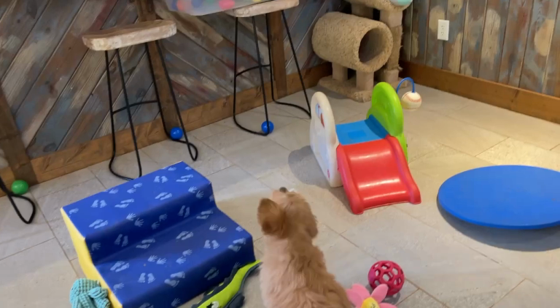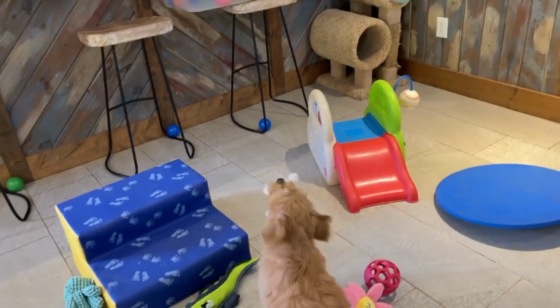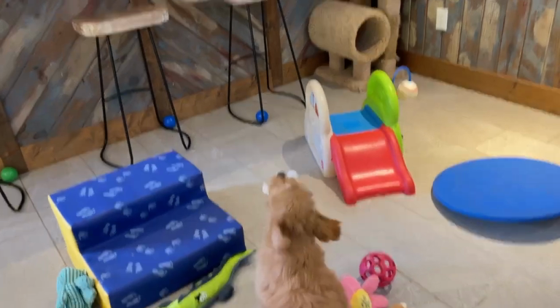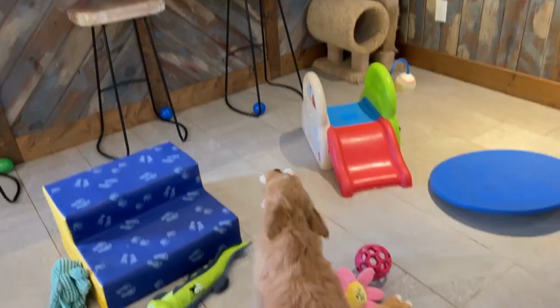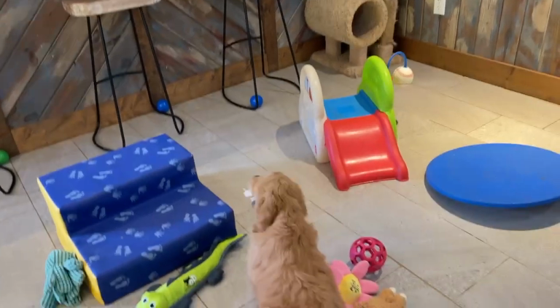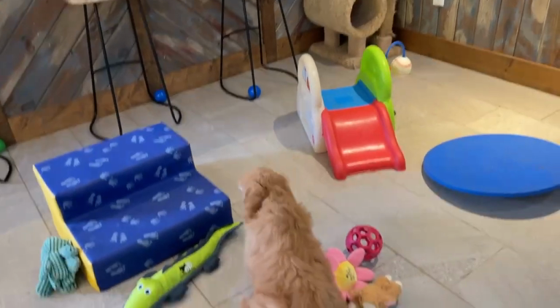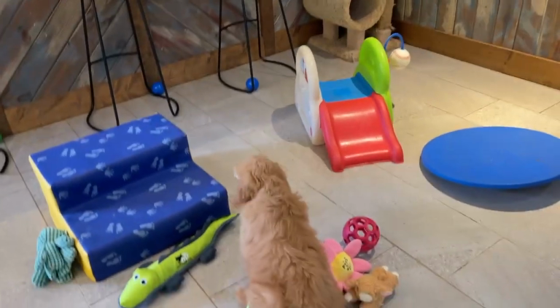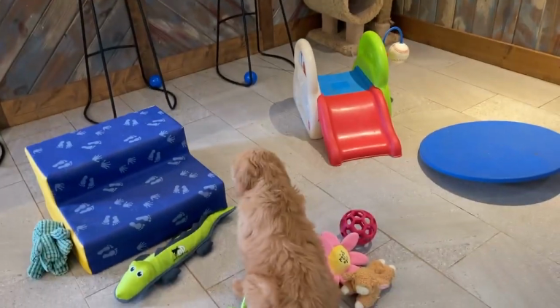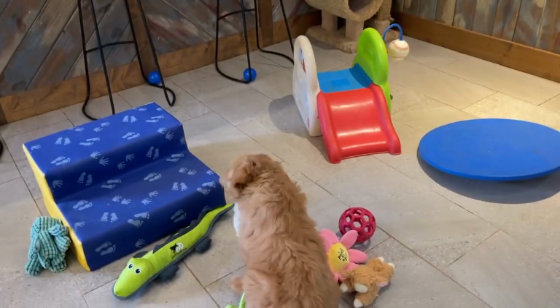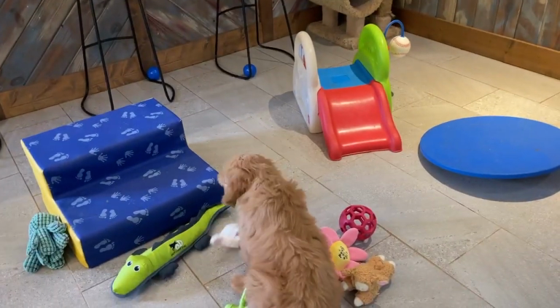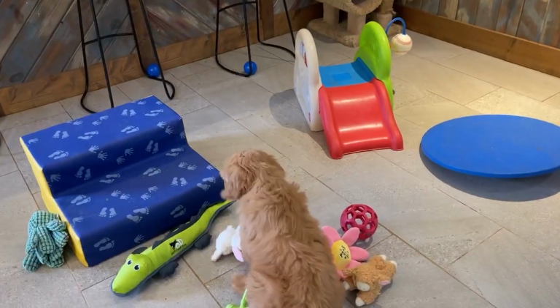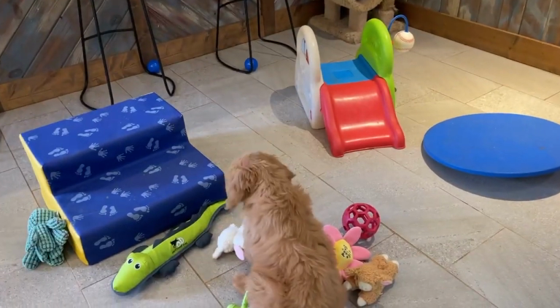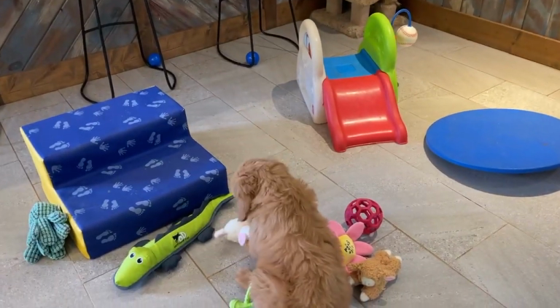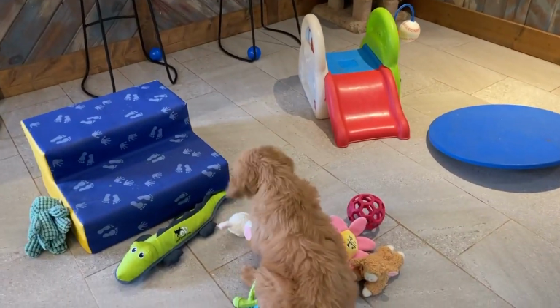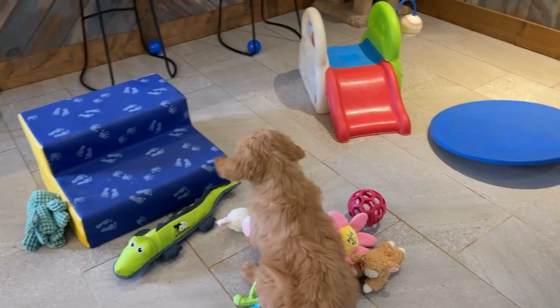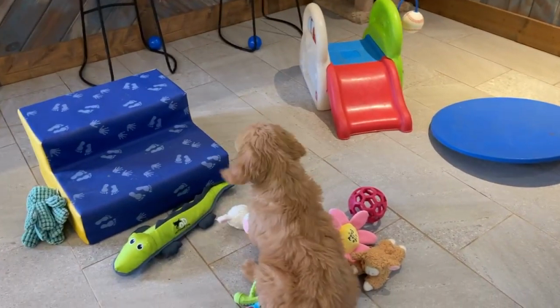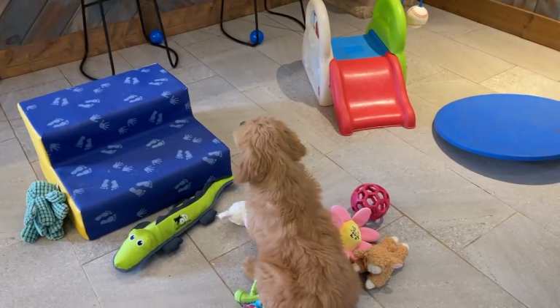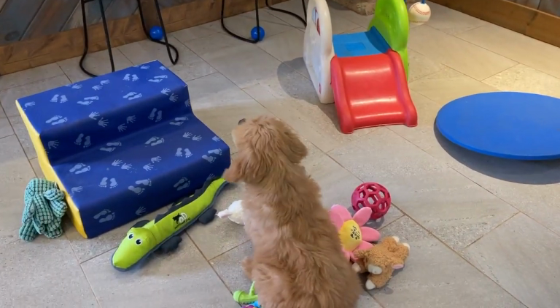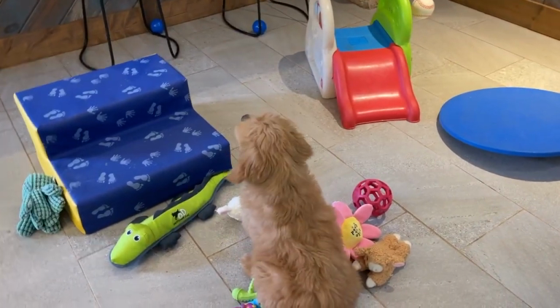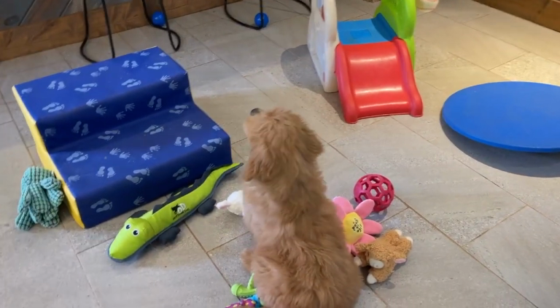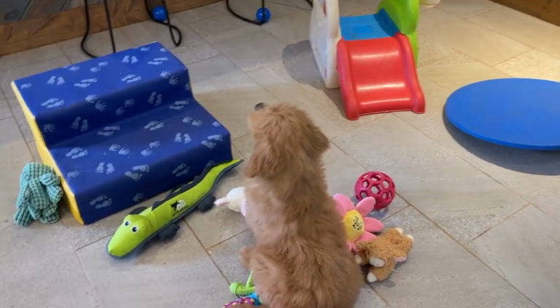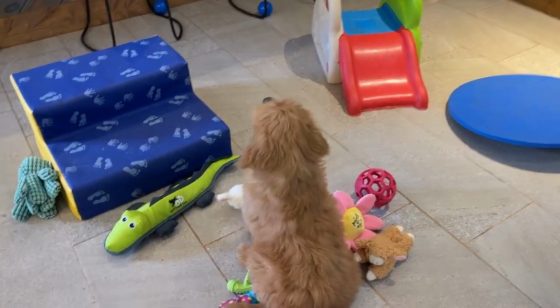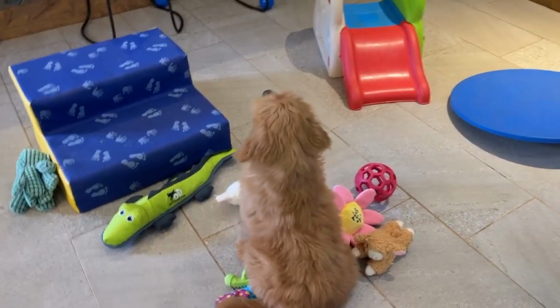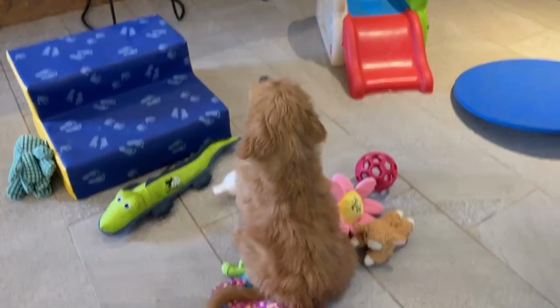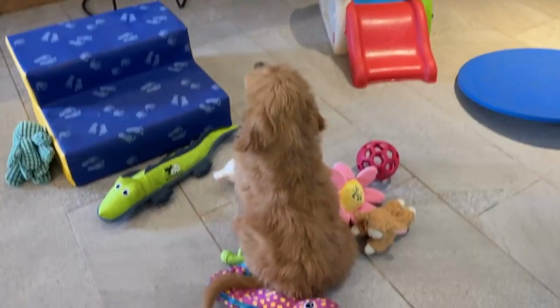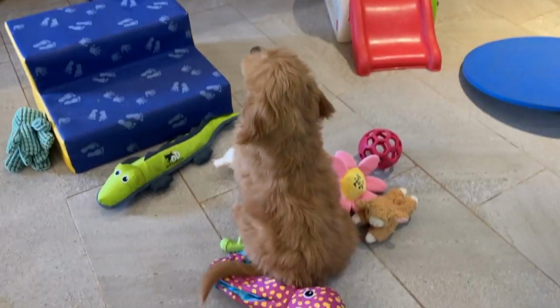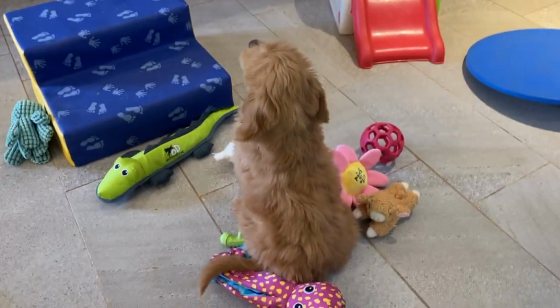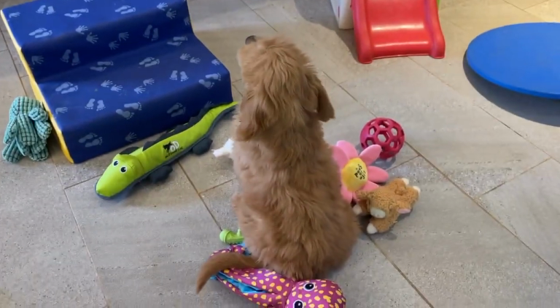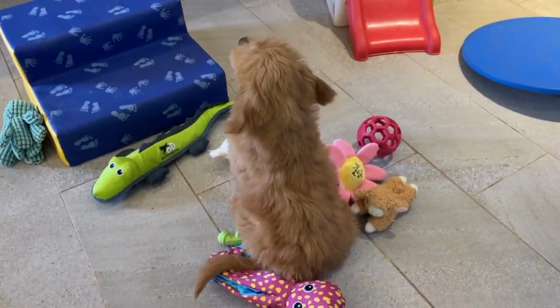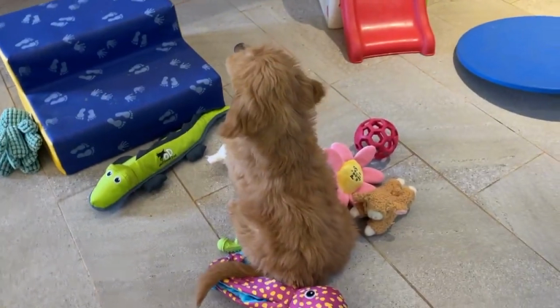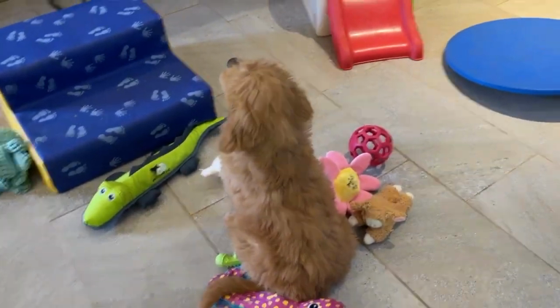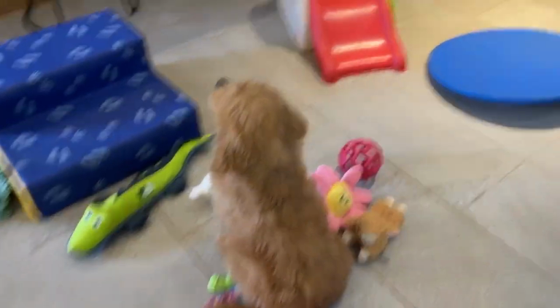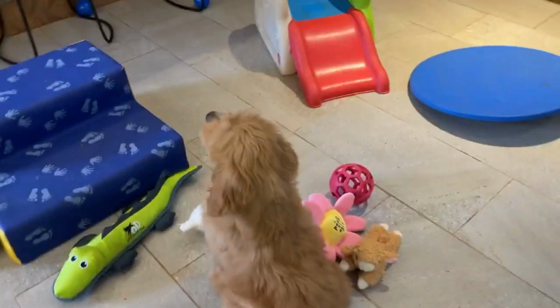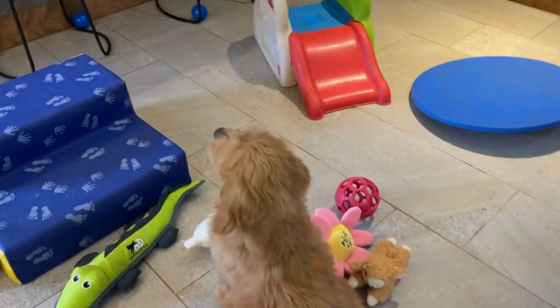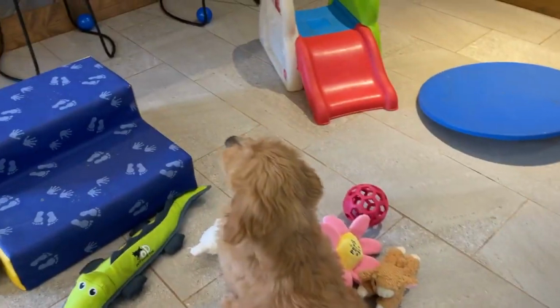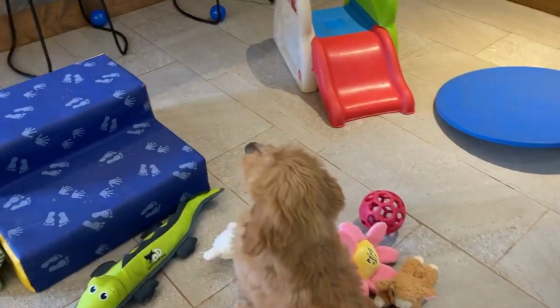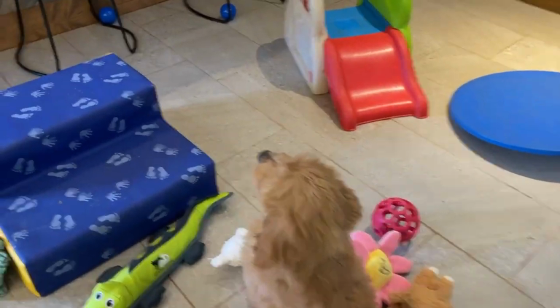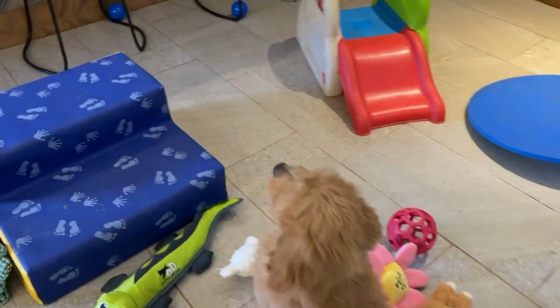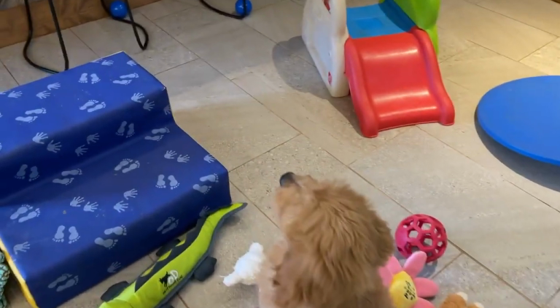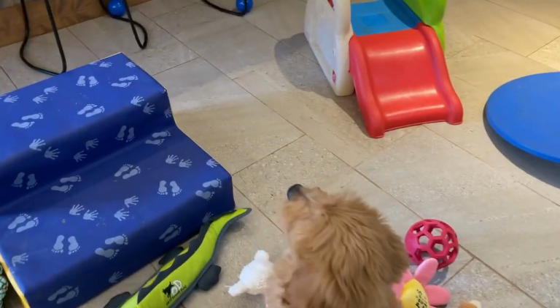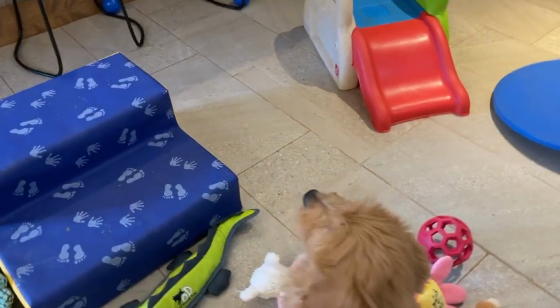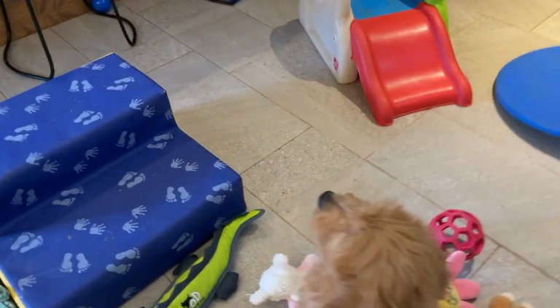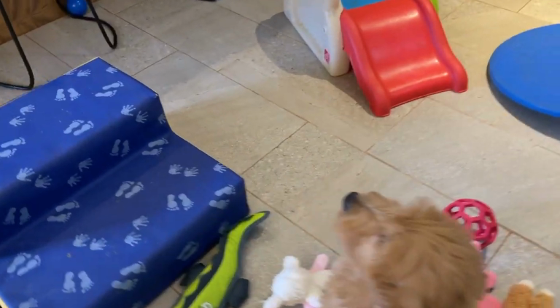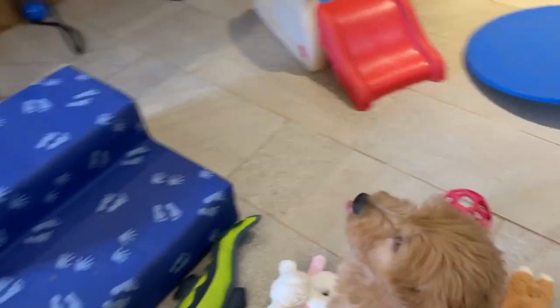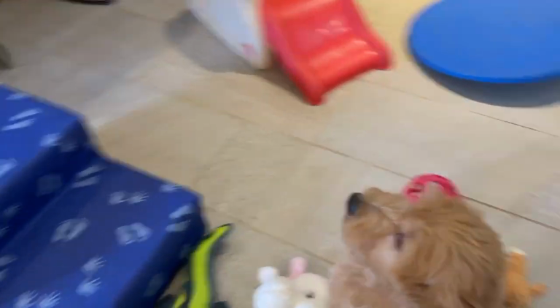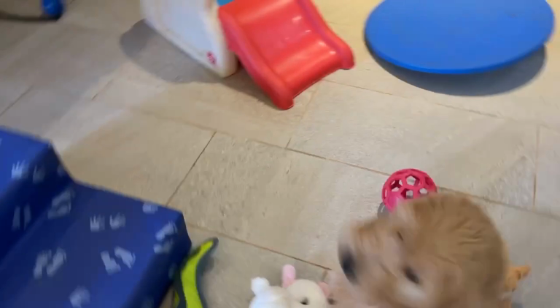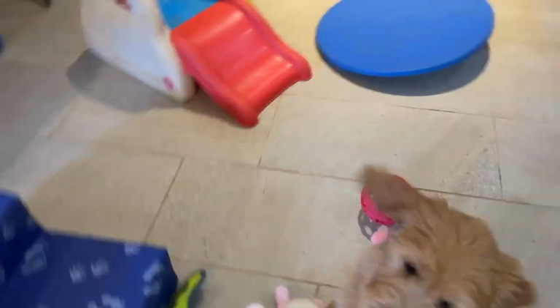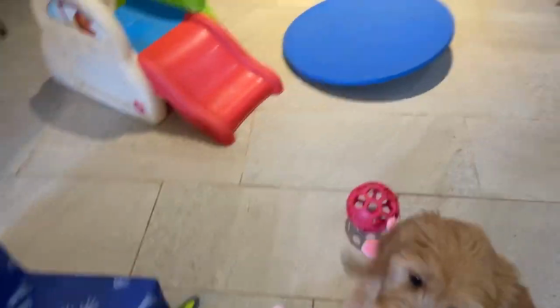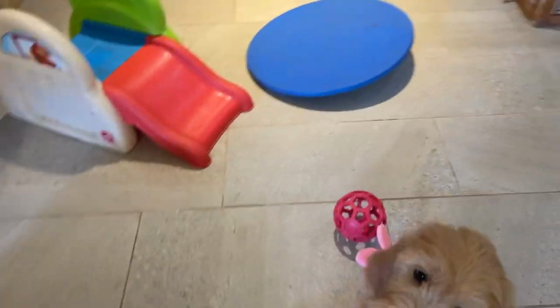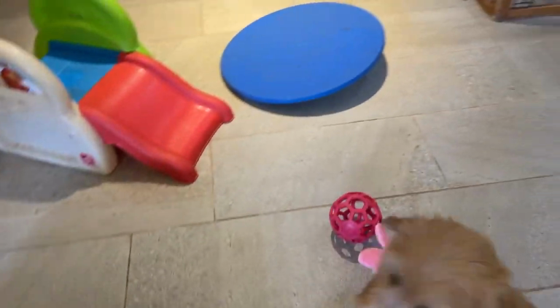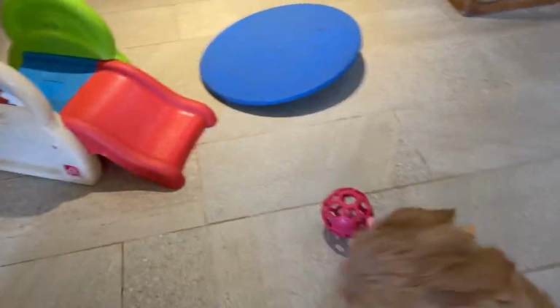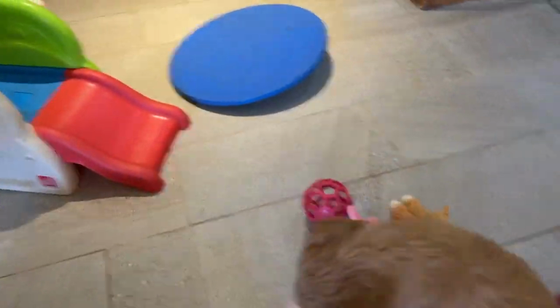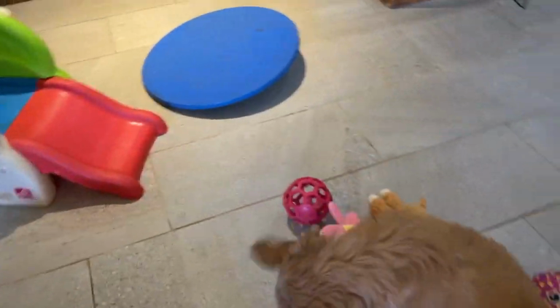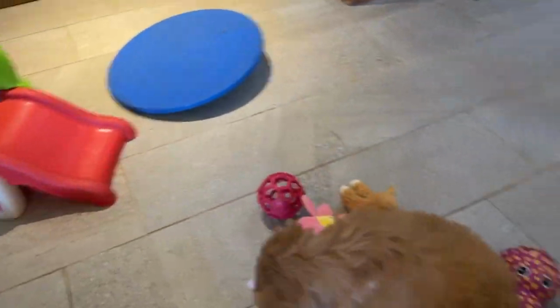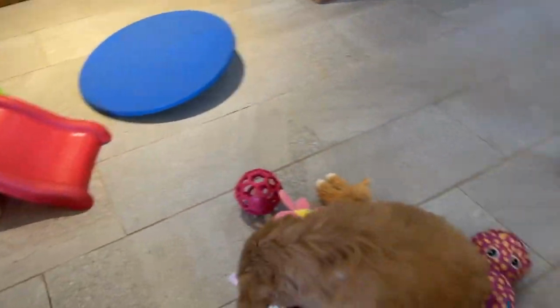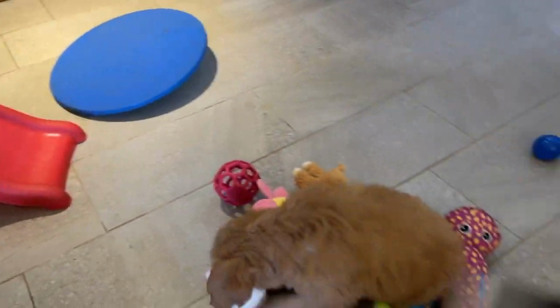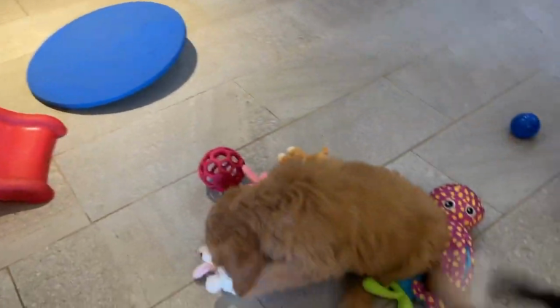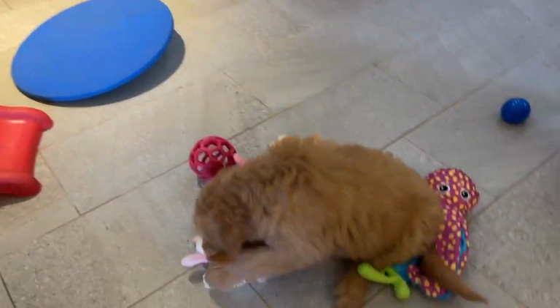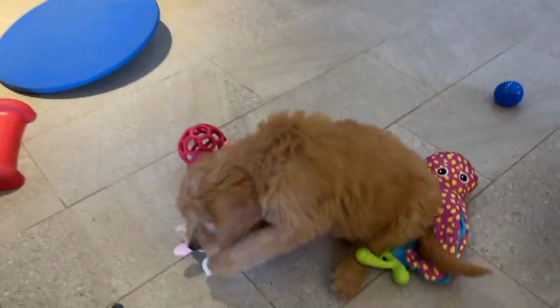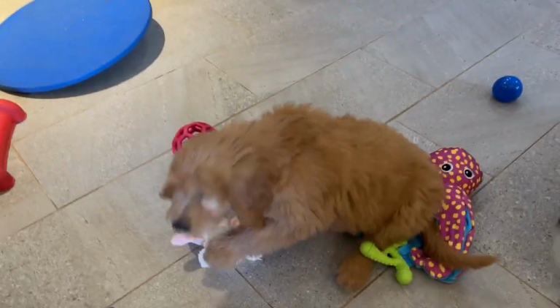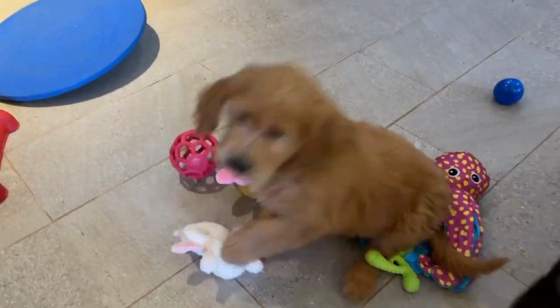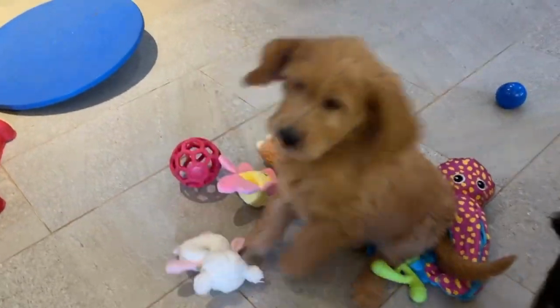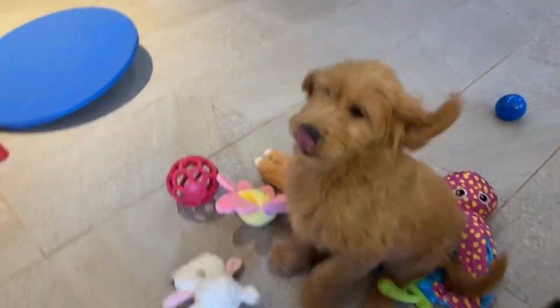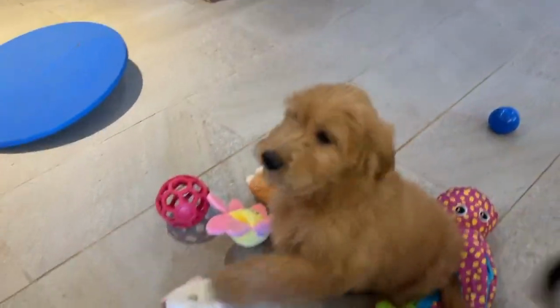Hi everyone! We are doing Movie Mondays on the puppies that aren't sold. We will start with the Chloe puppies.